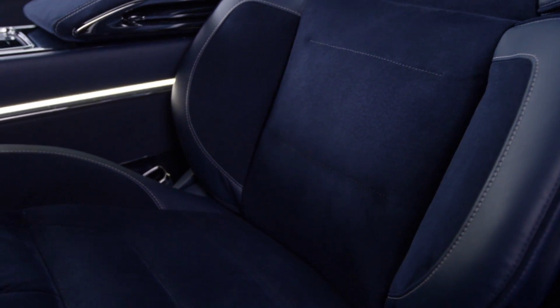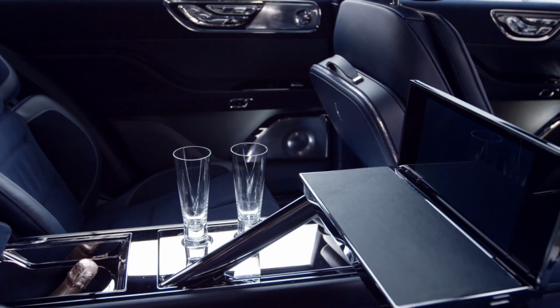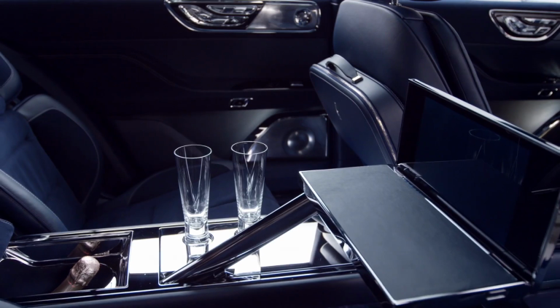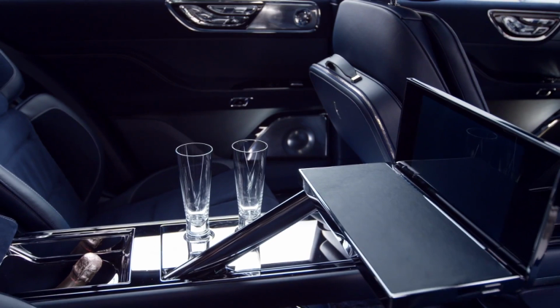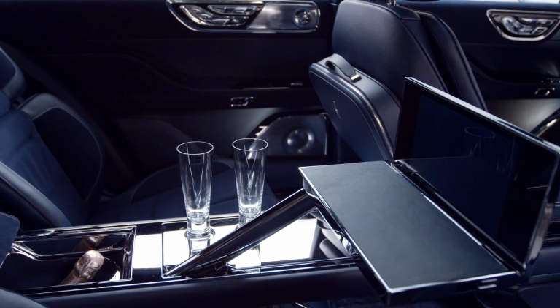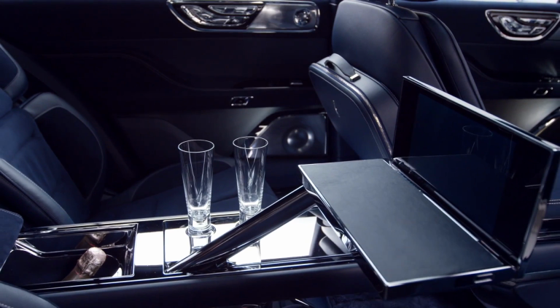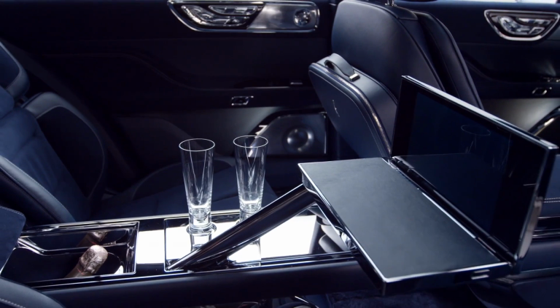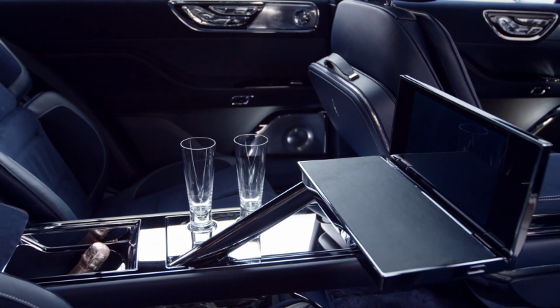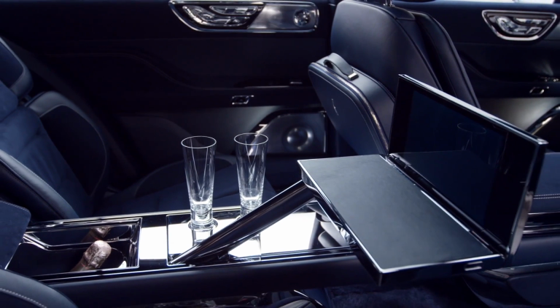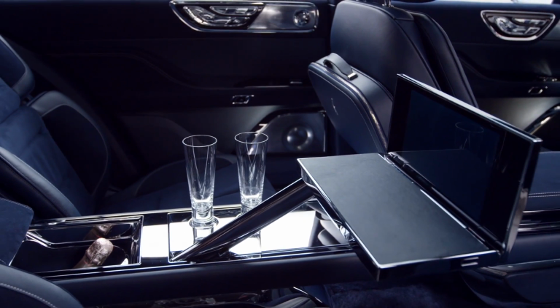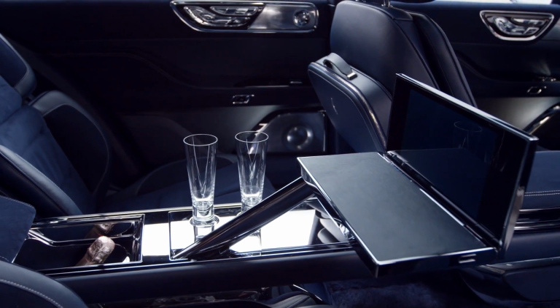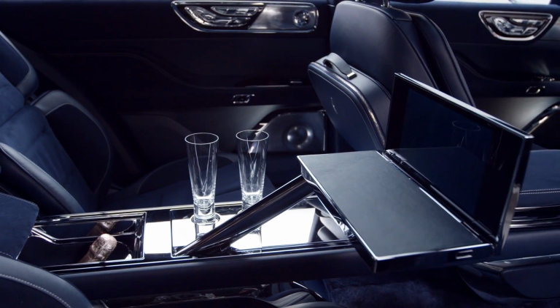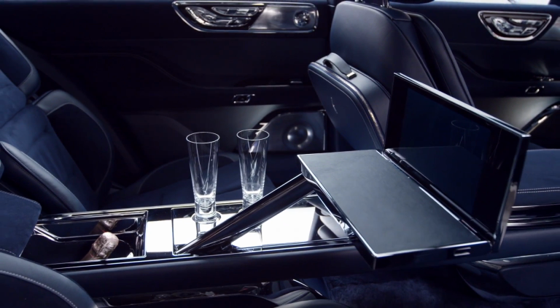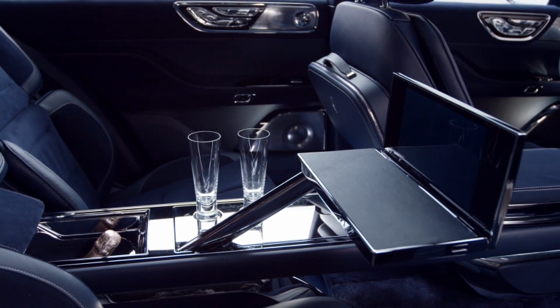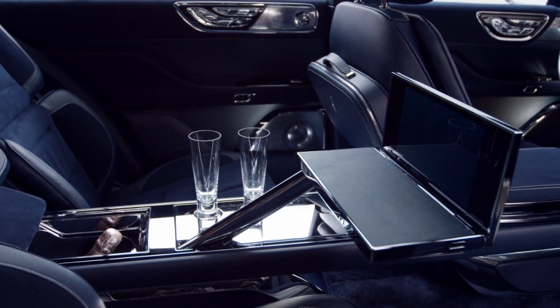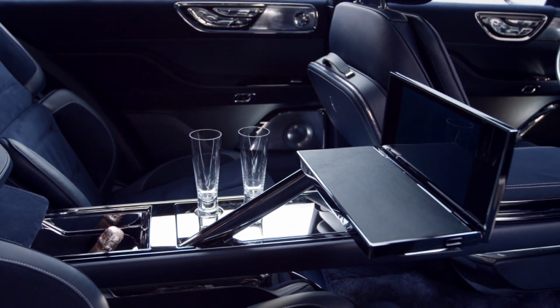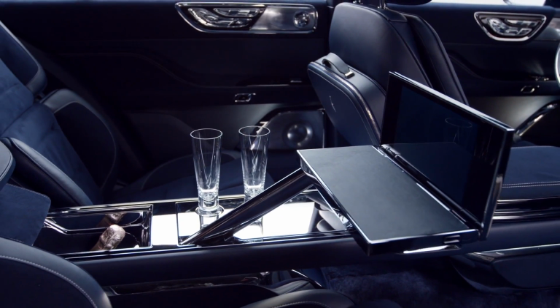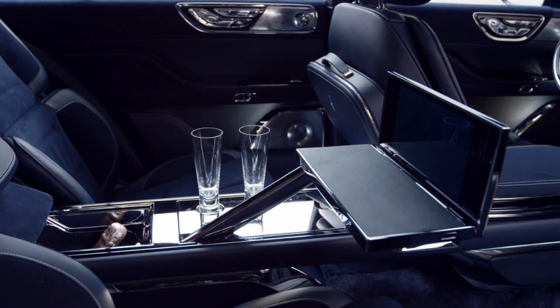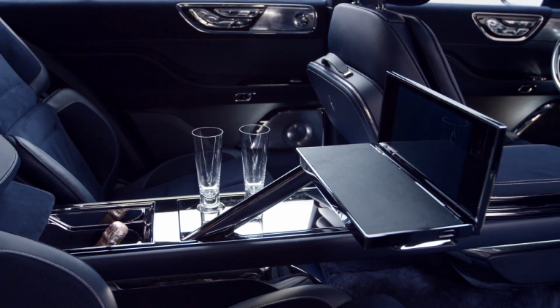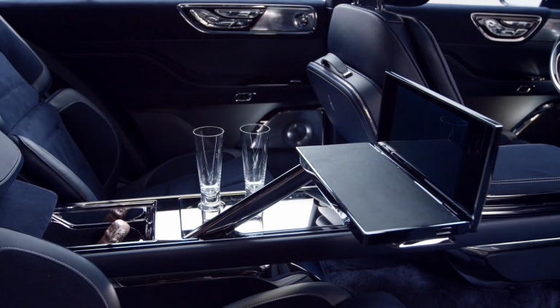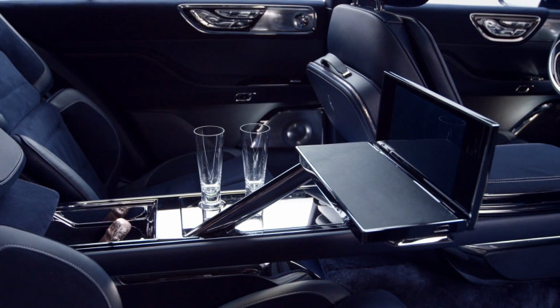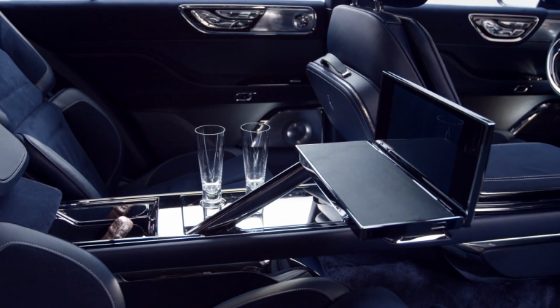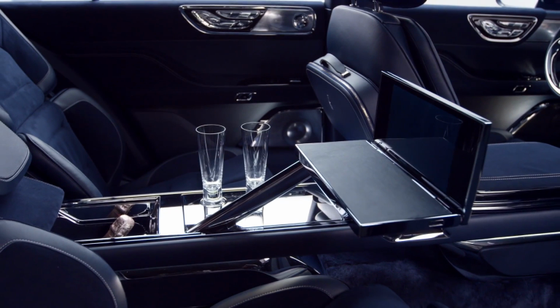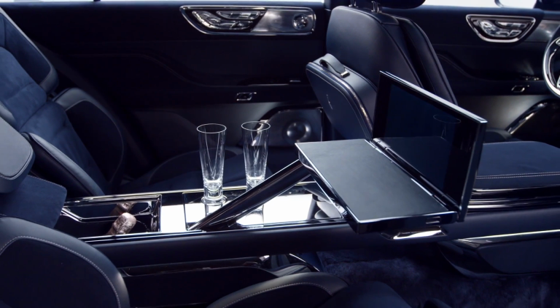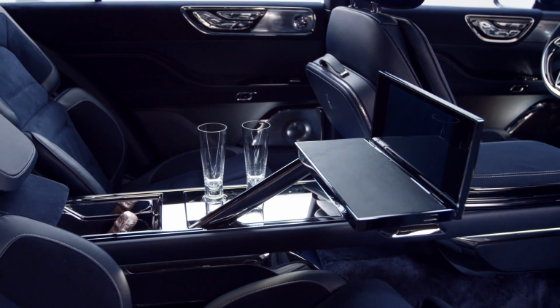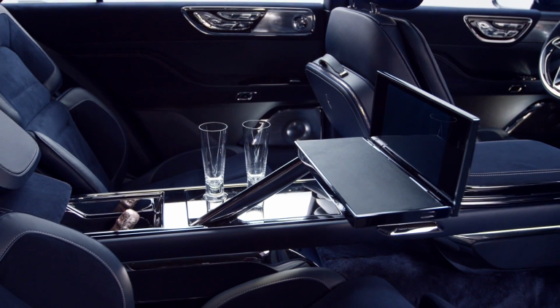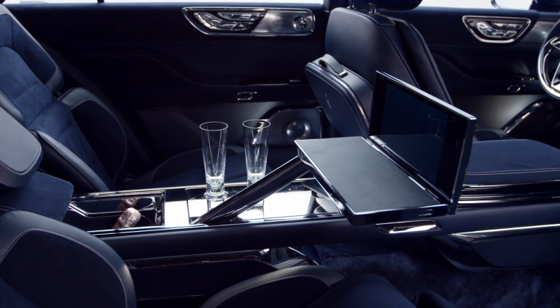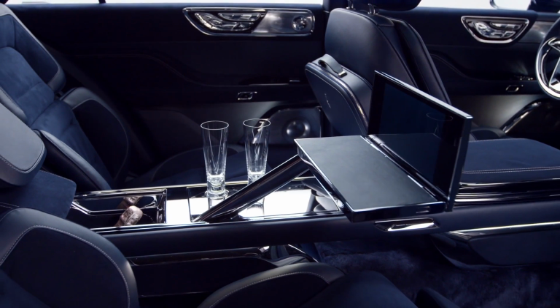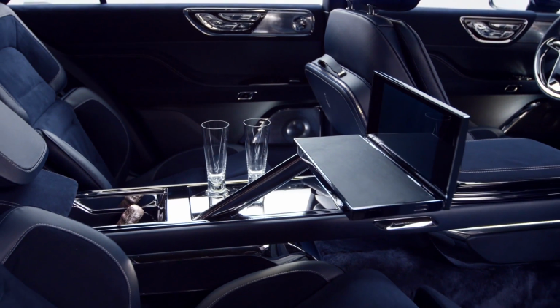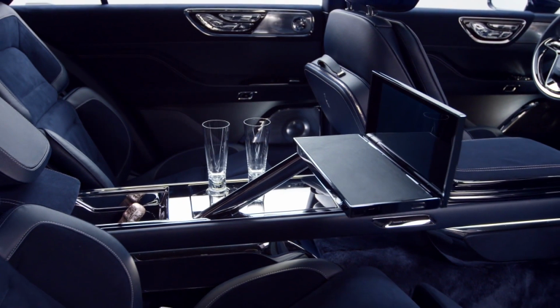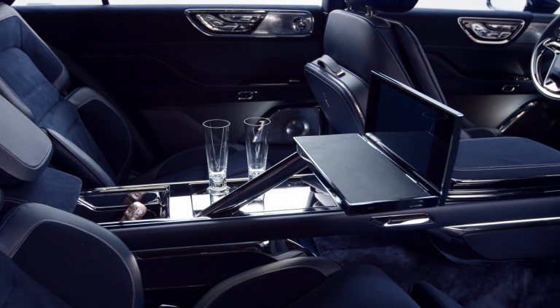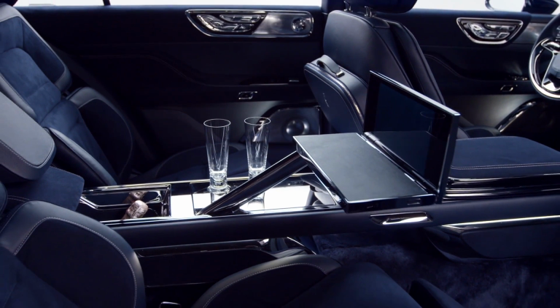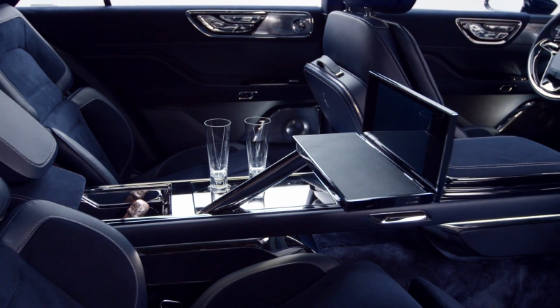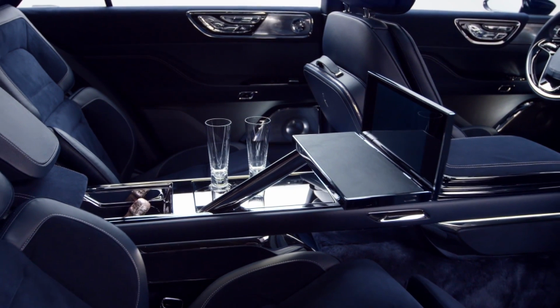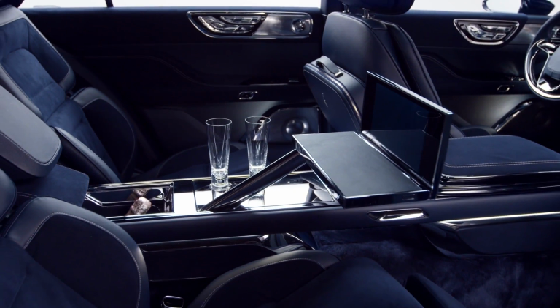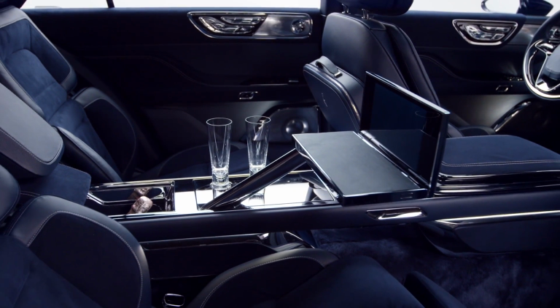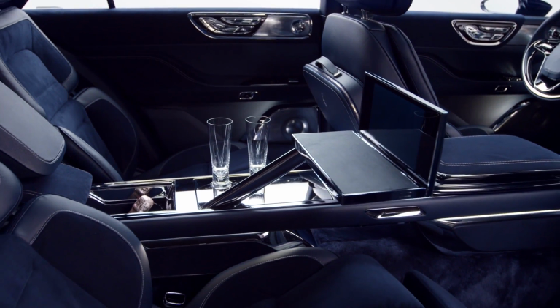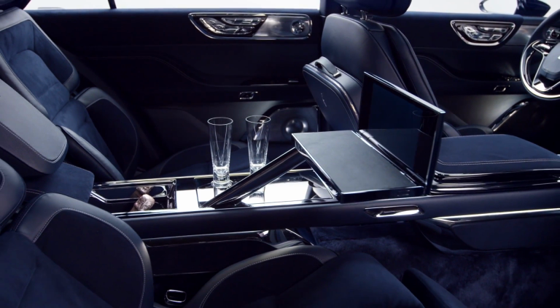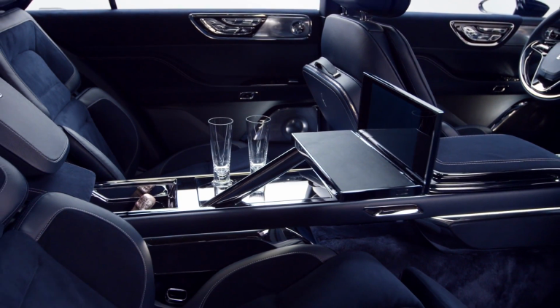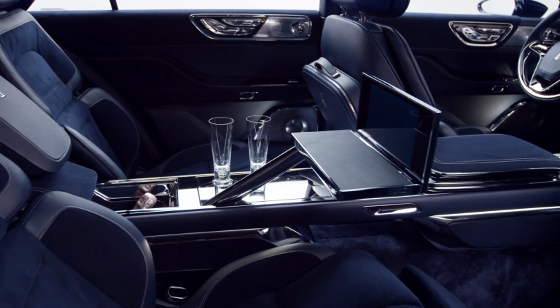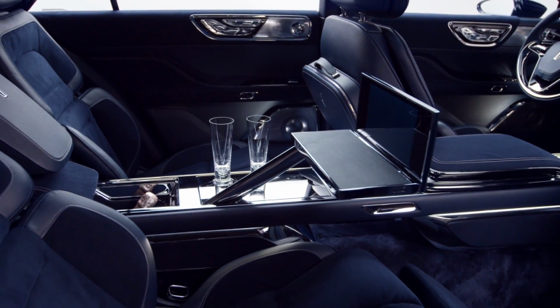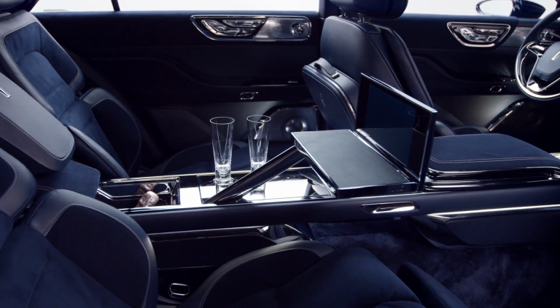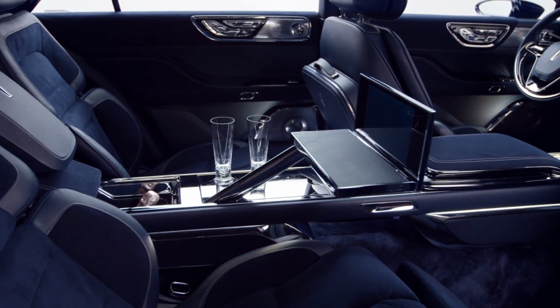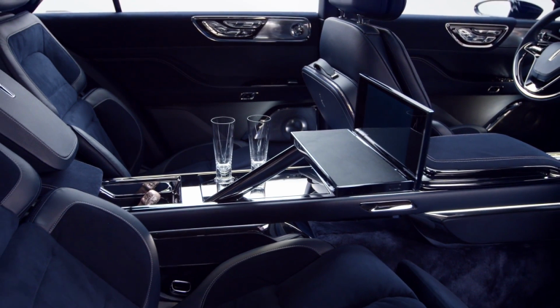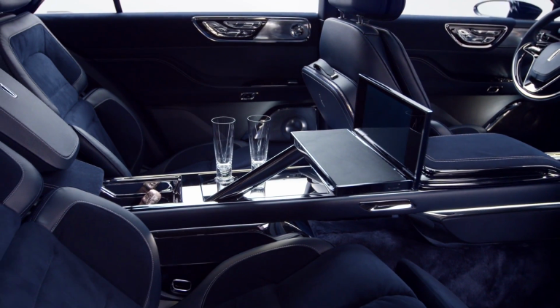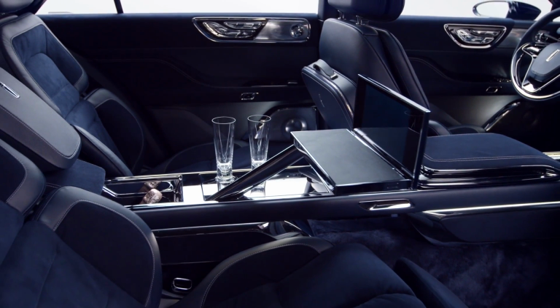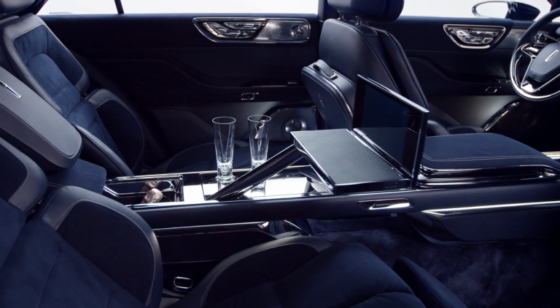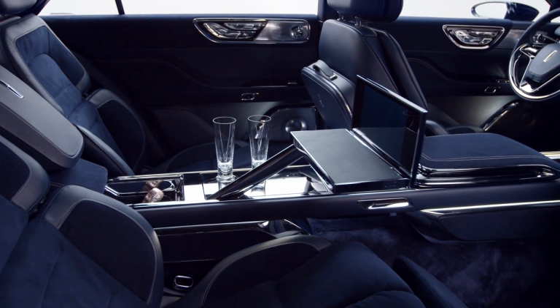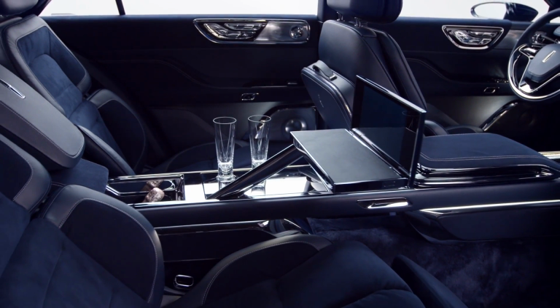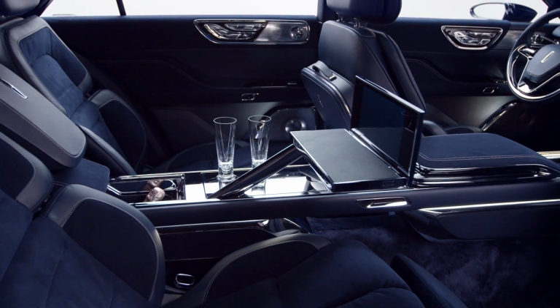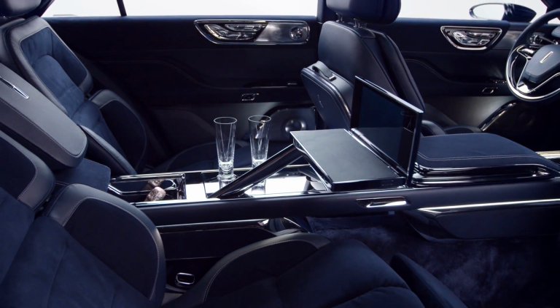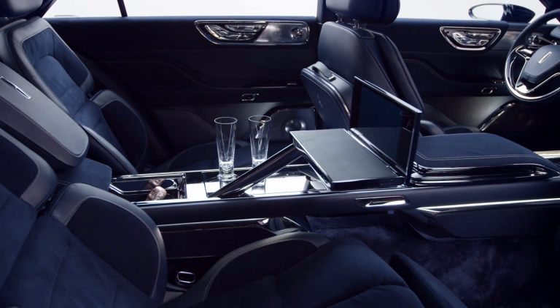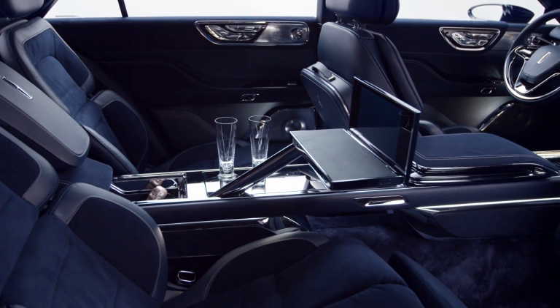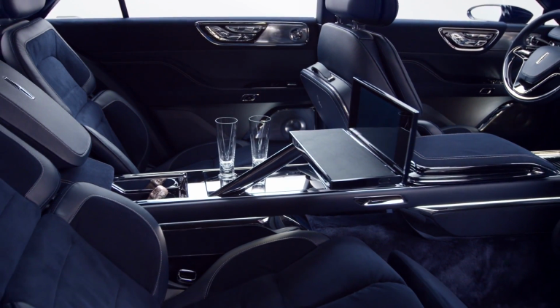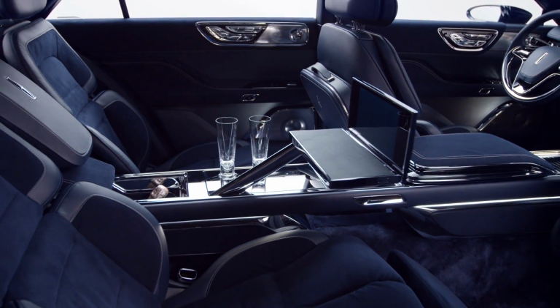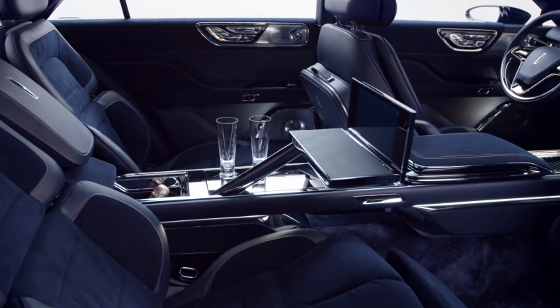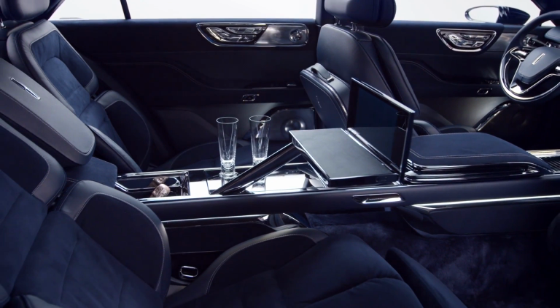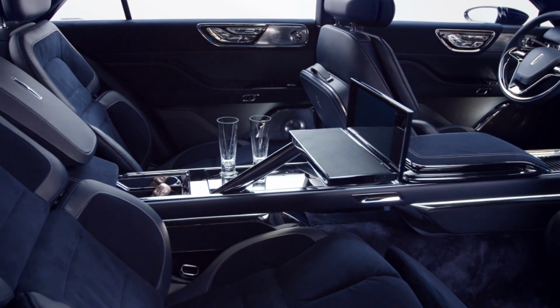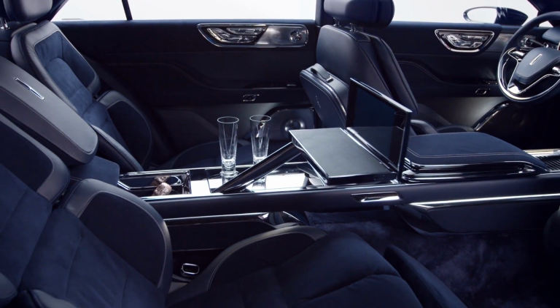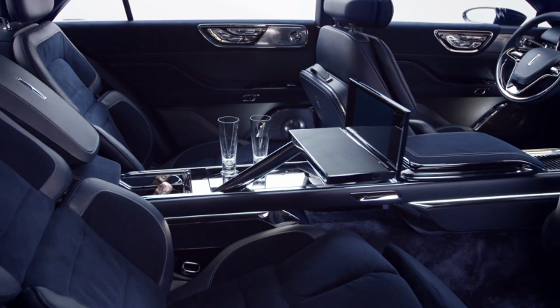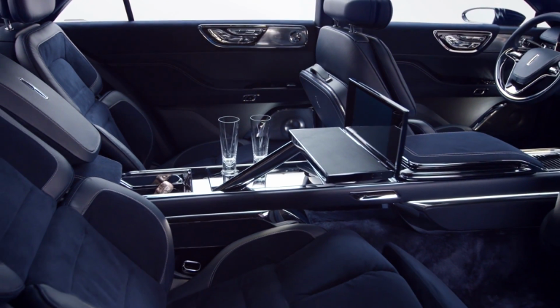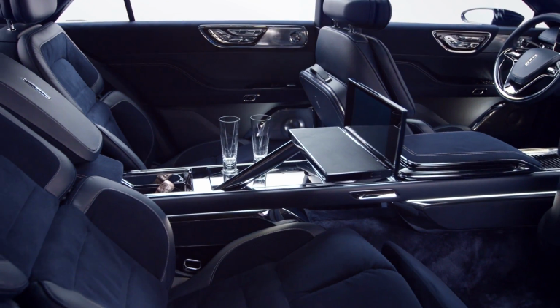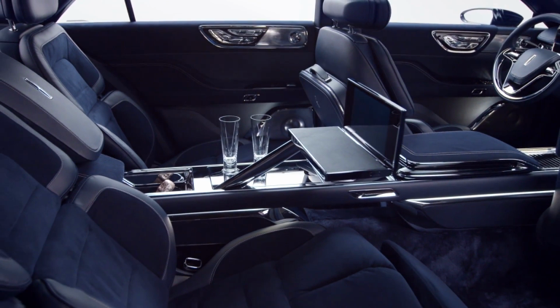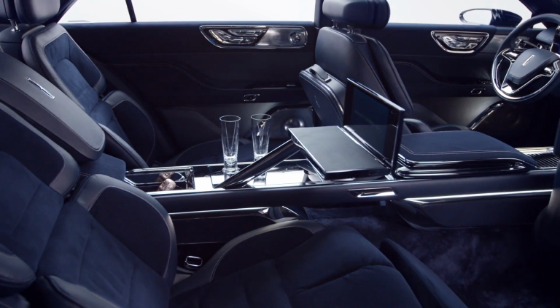There's also a tablet-supporting tray from the through-center console, which also features a champagne storage compartment.